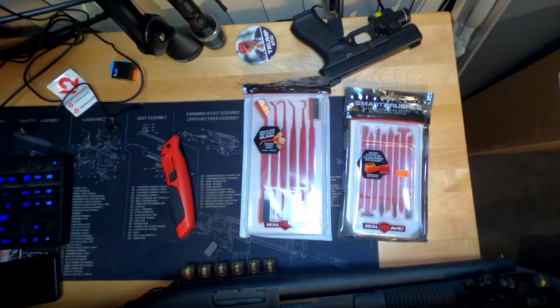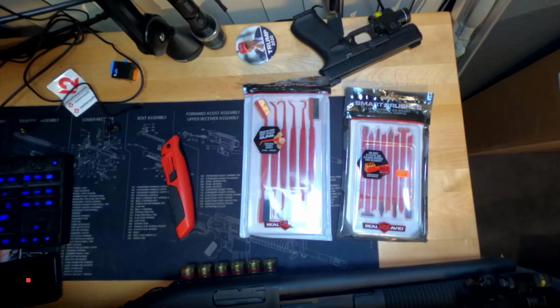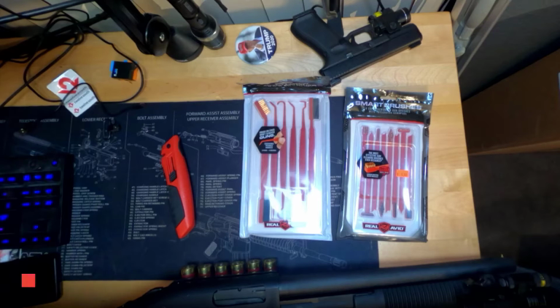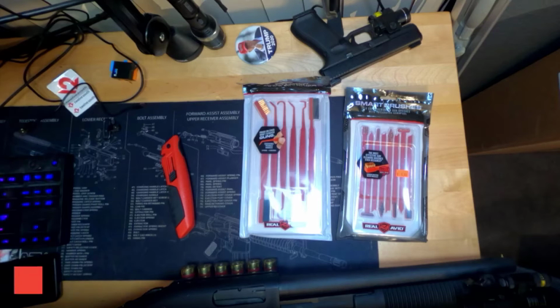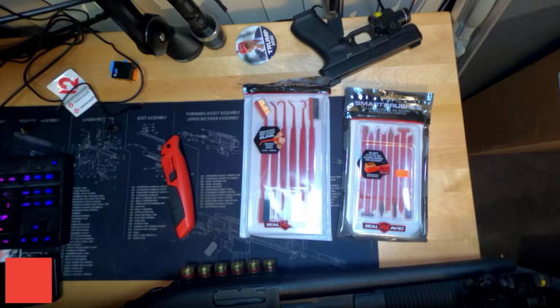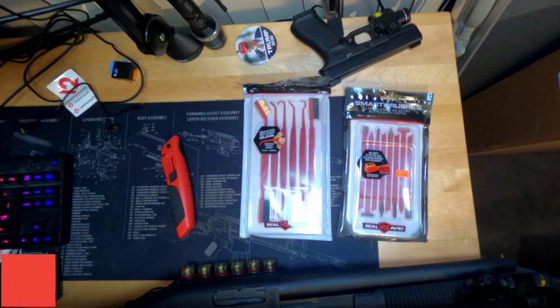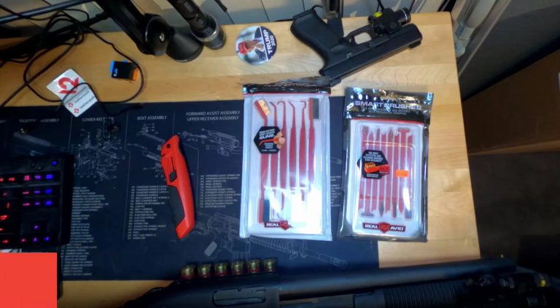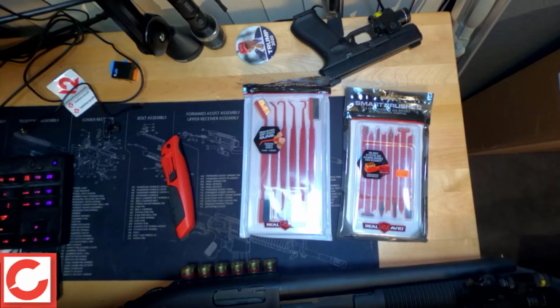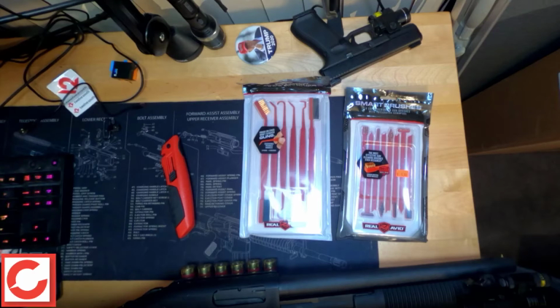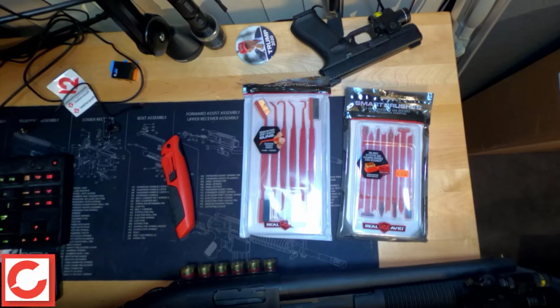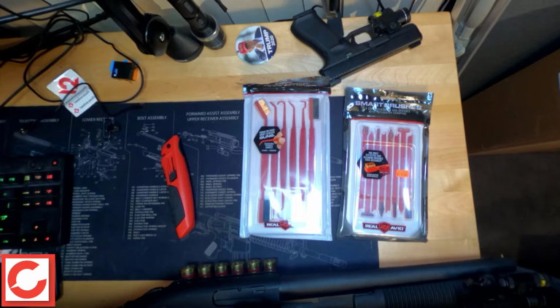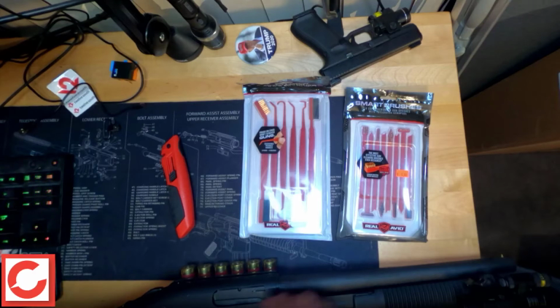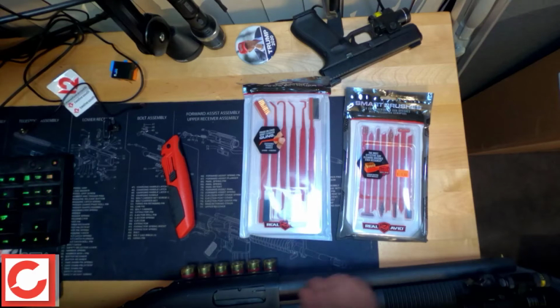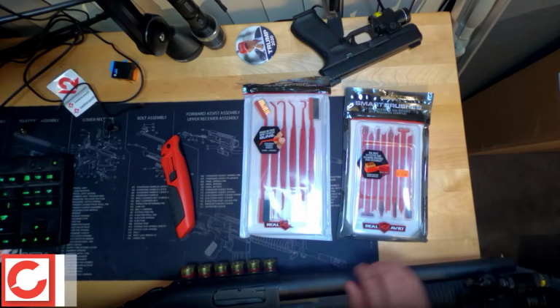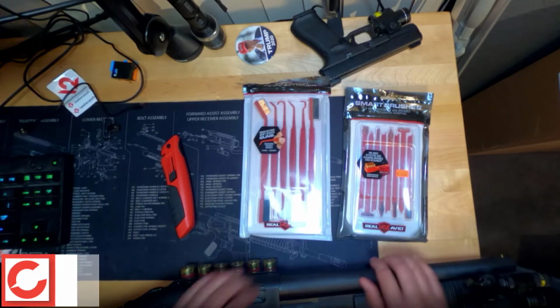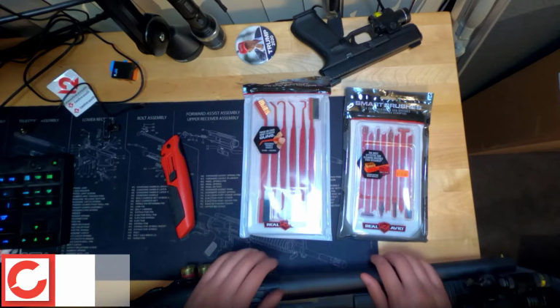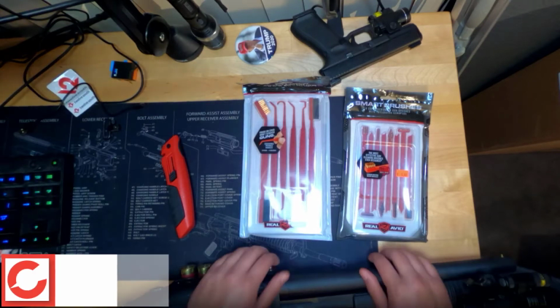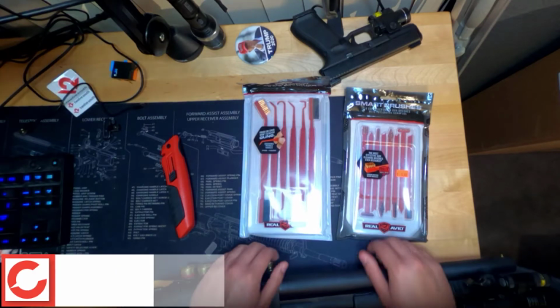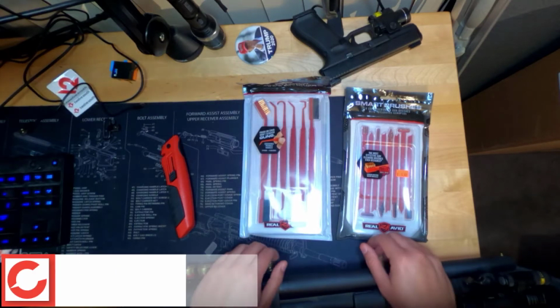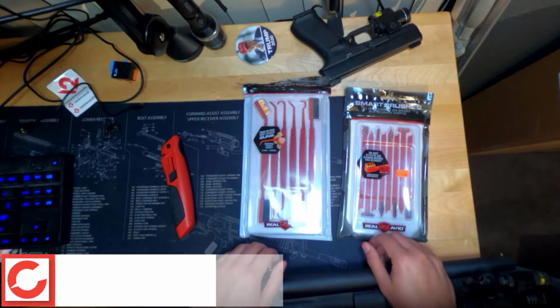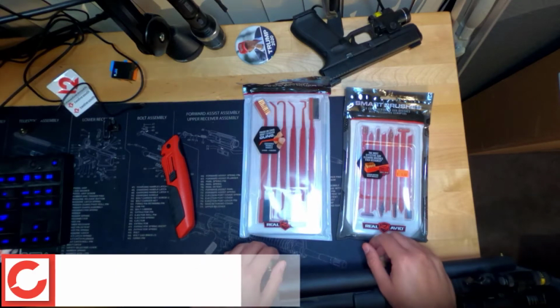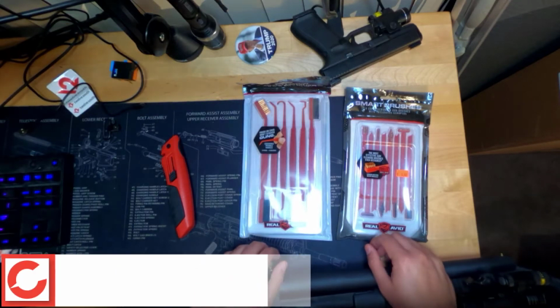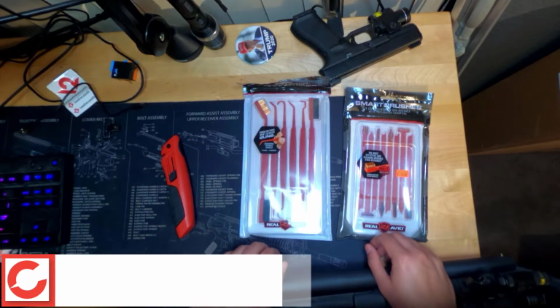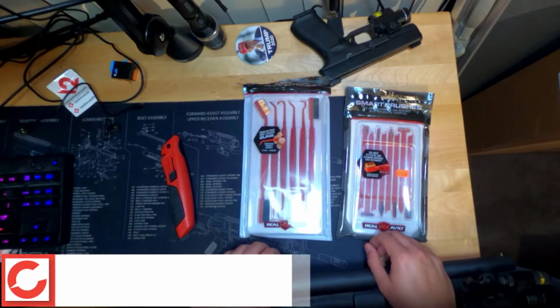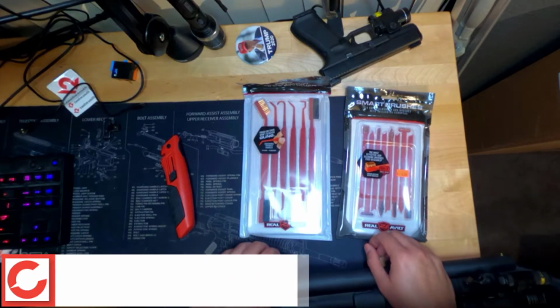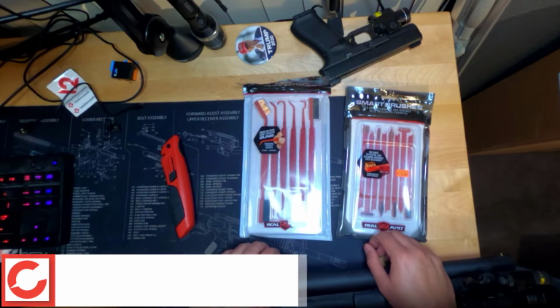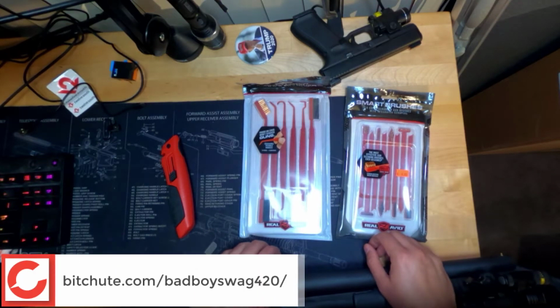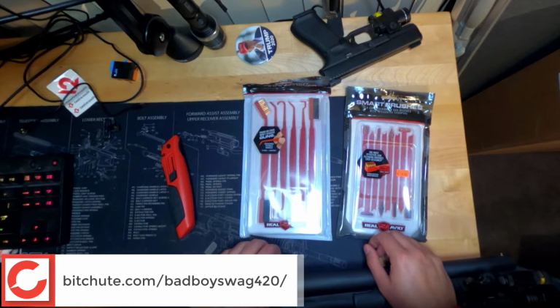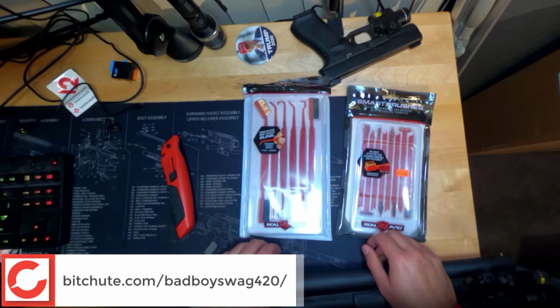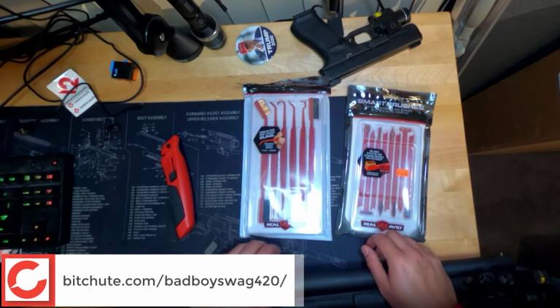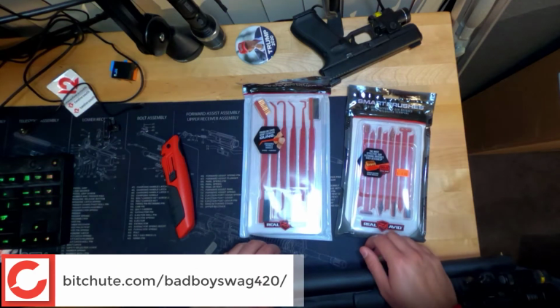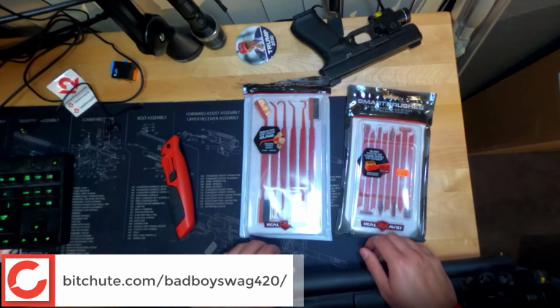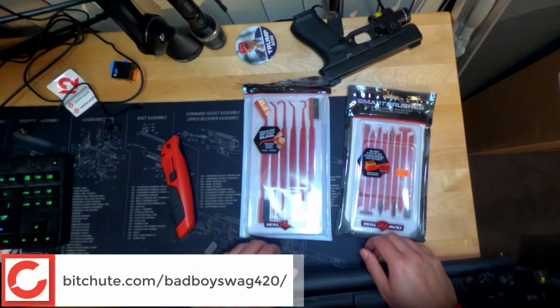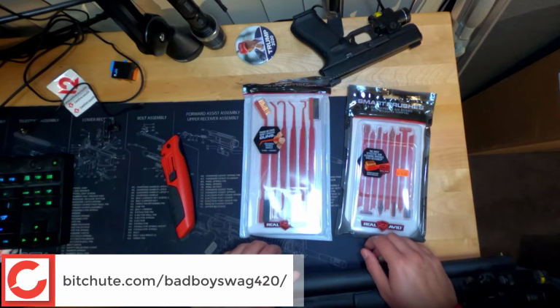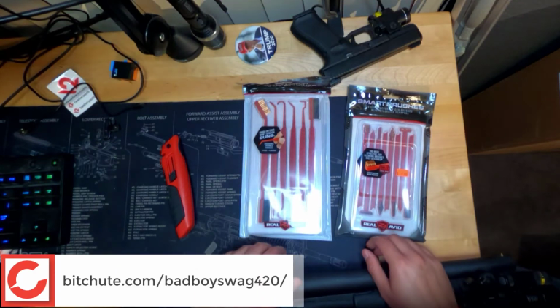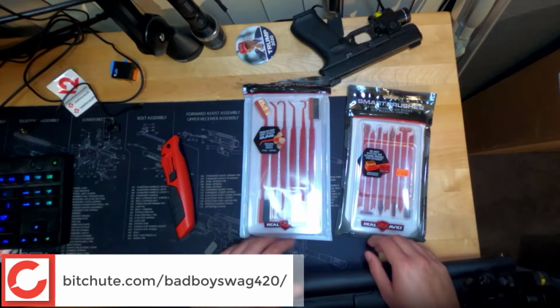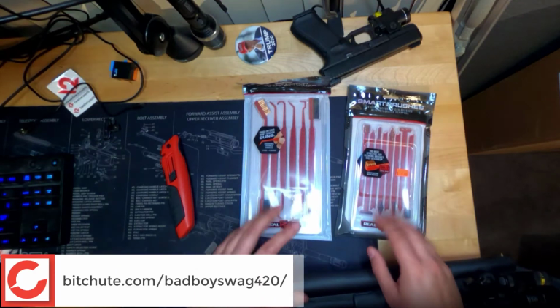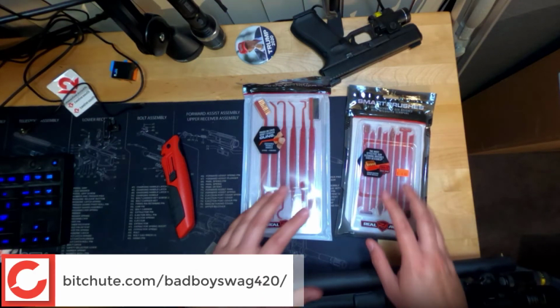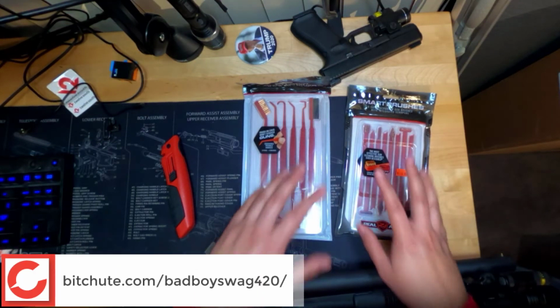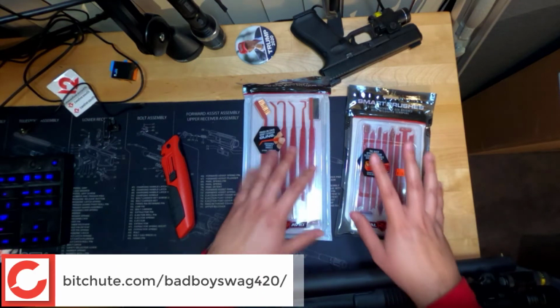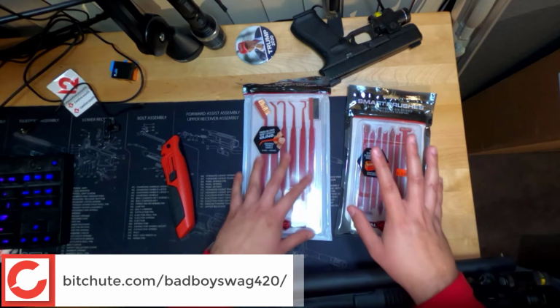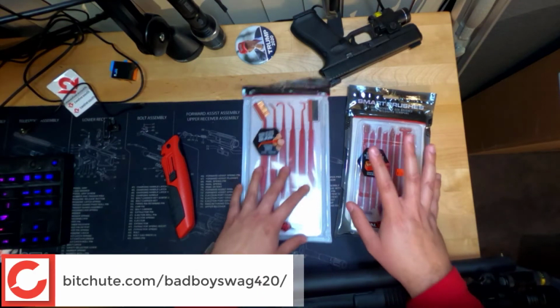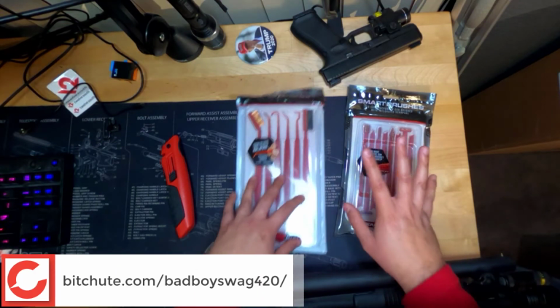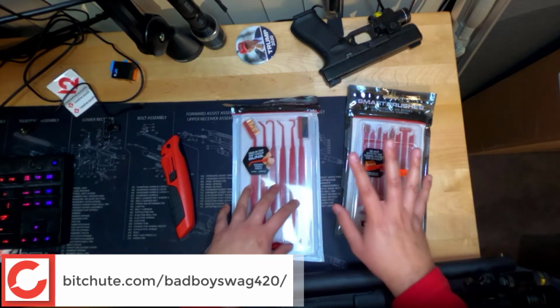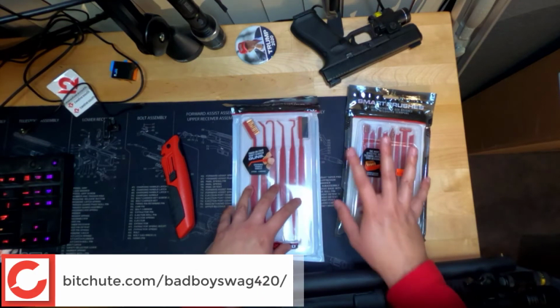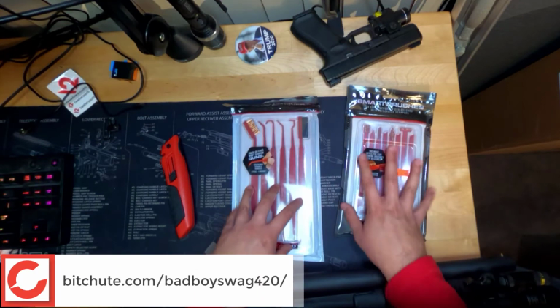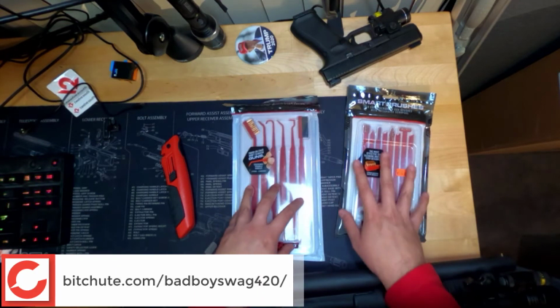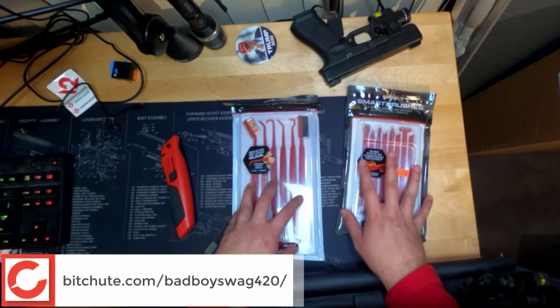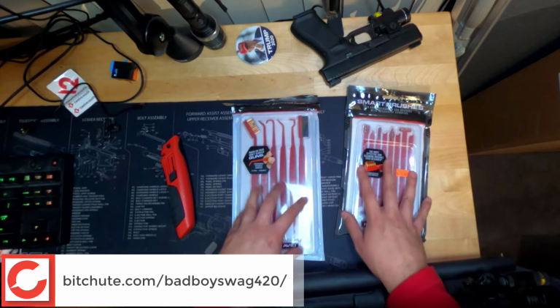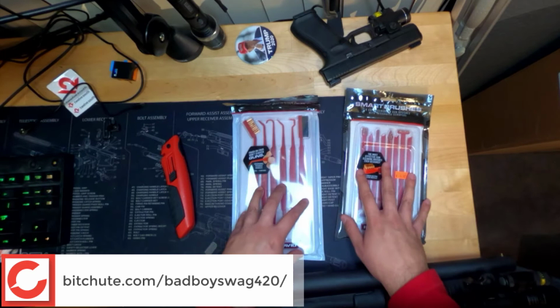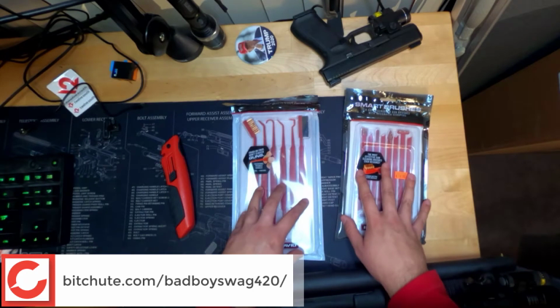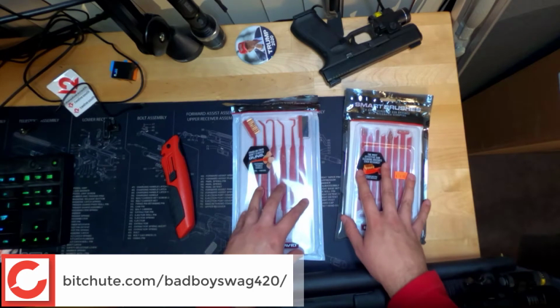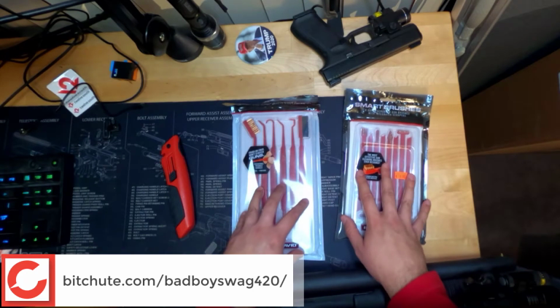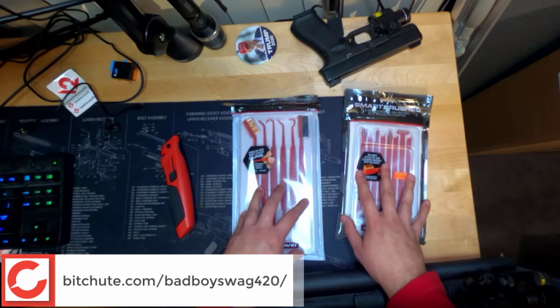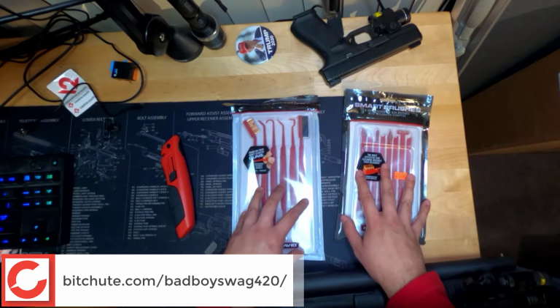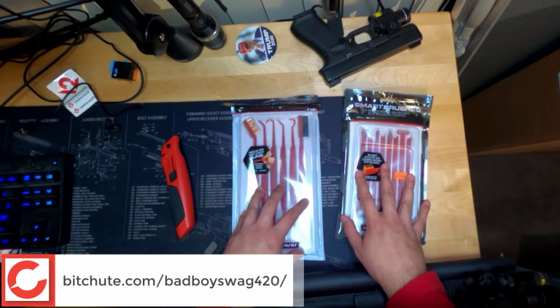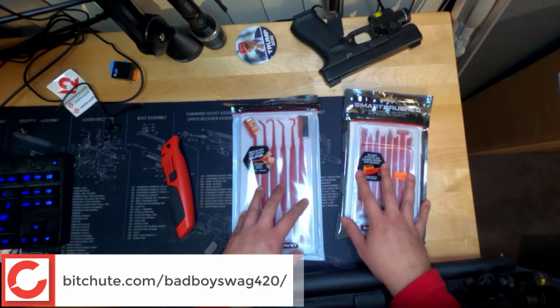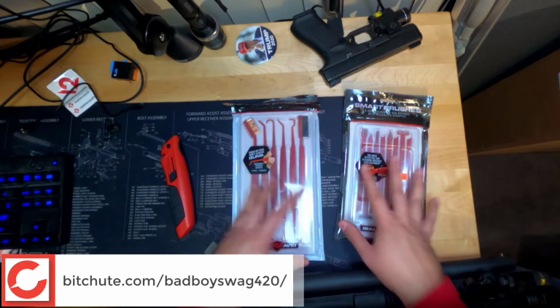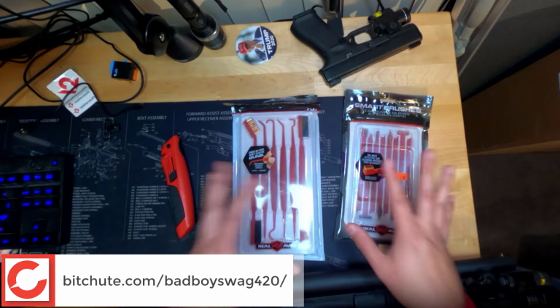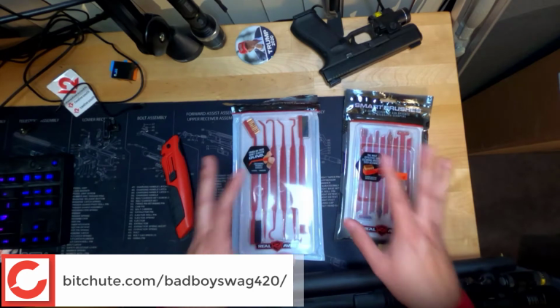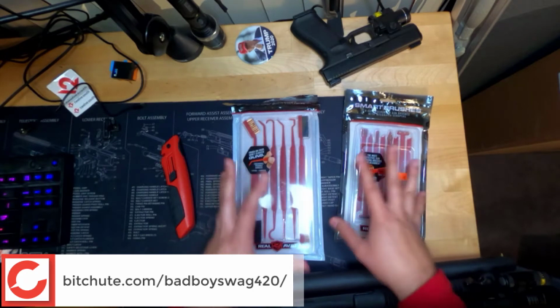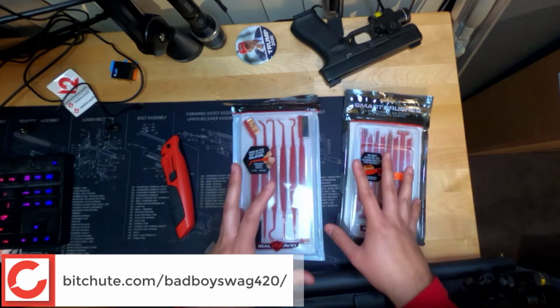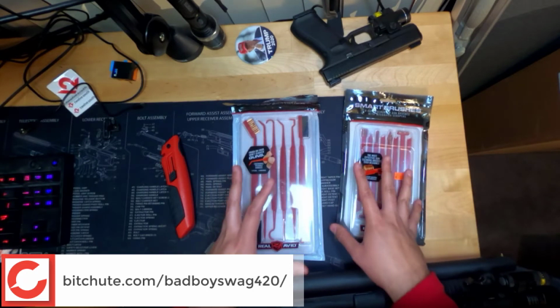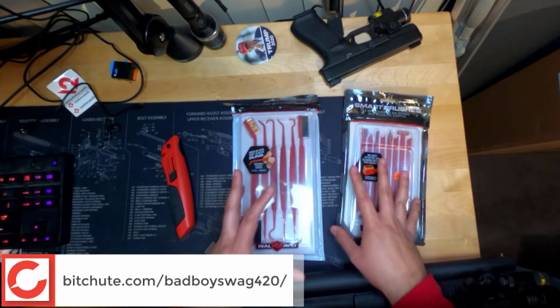All right, everybody, how's it going? It's yours truly. We're going to be talking about these smart brushes from Real Avid.